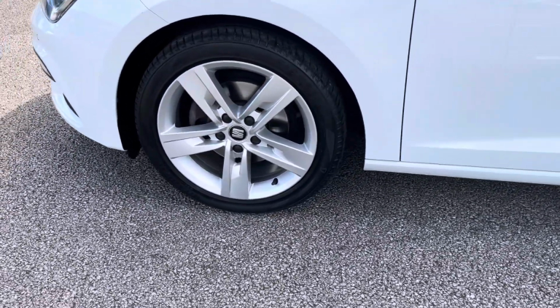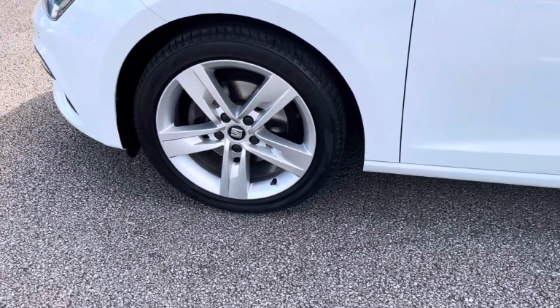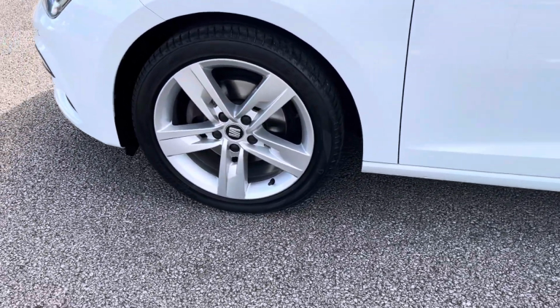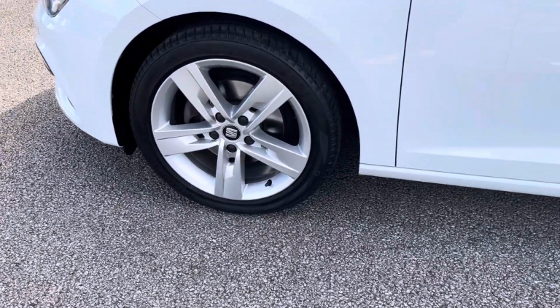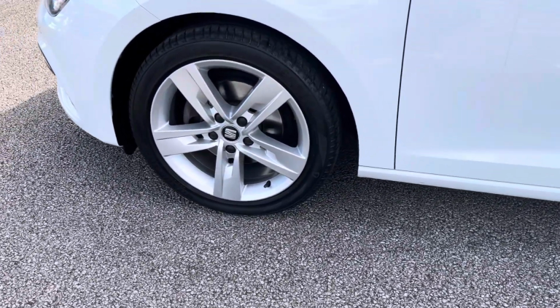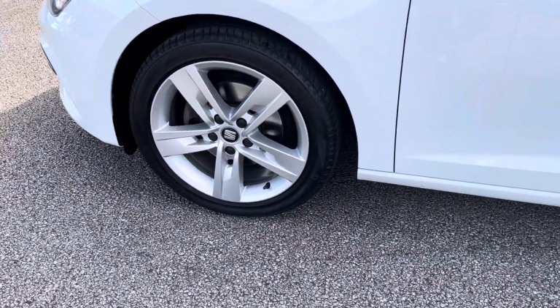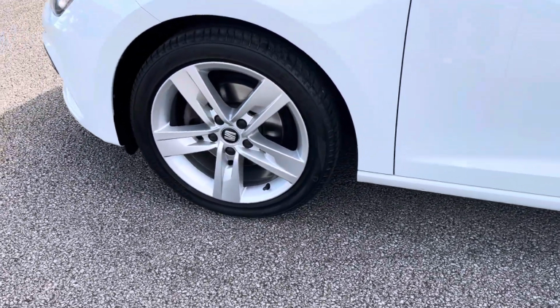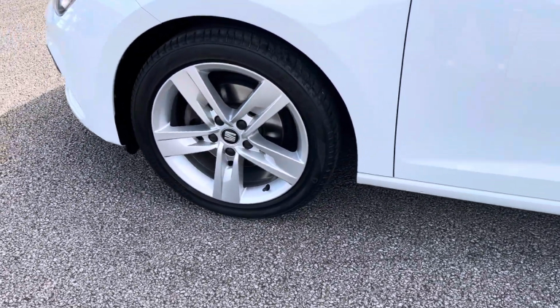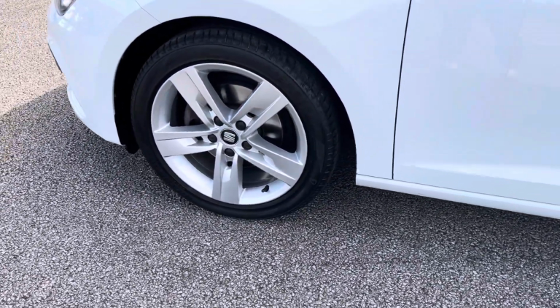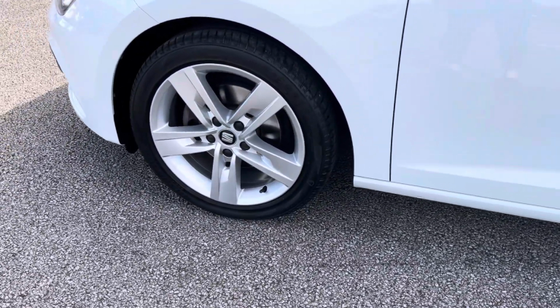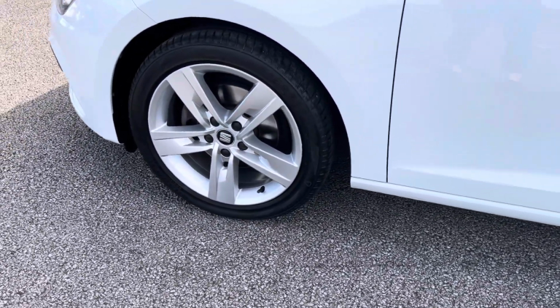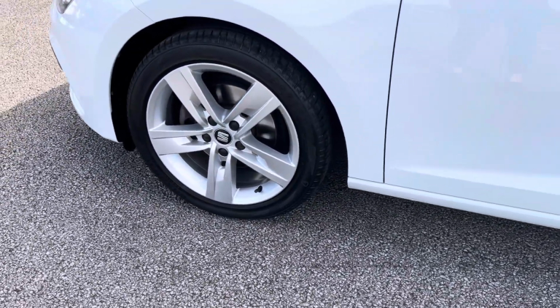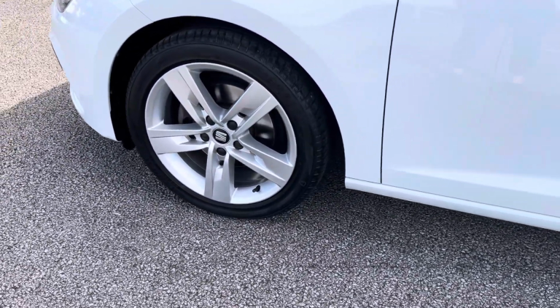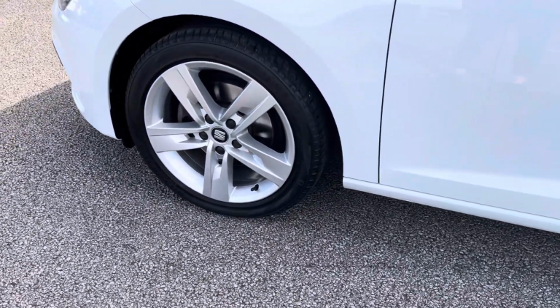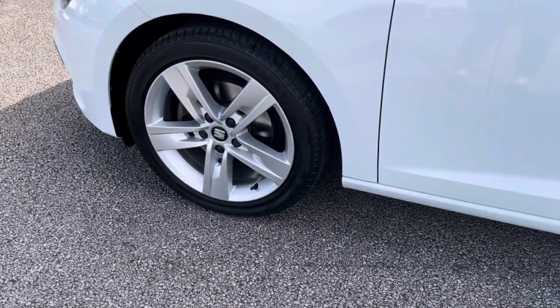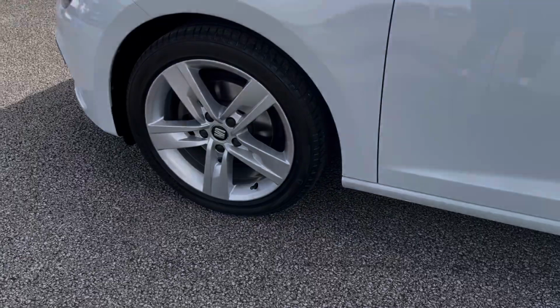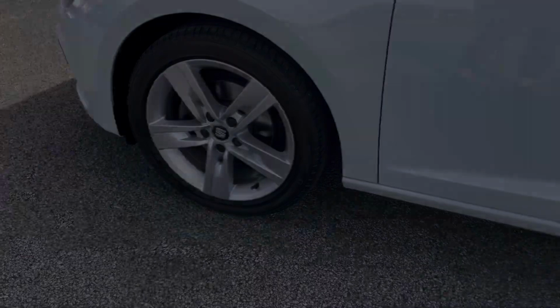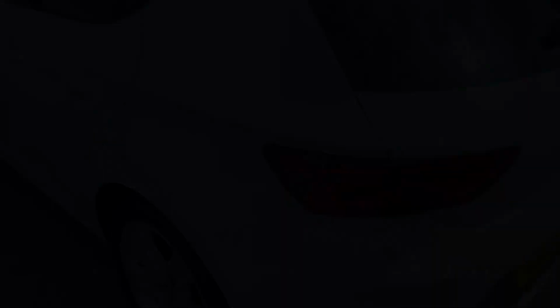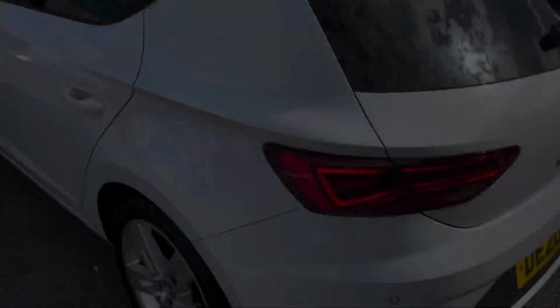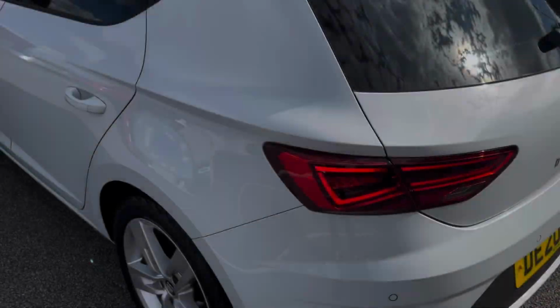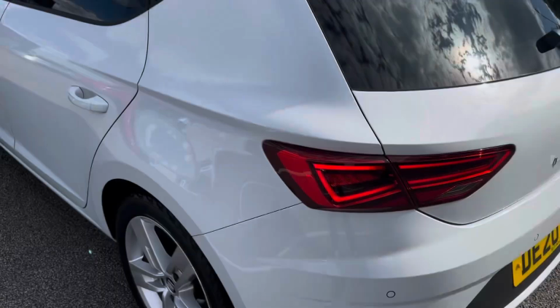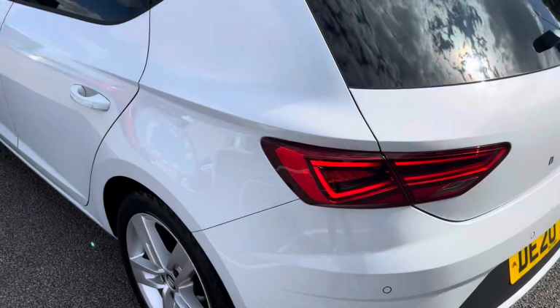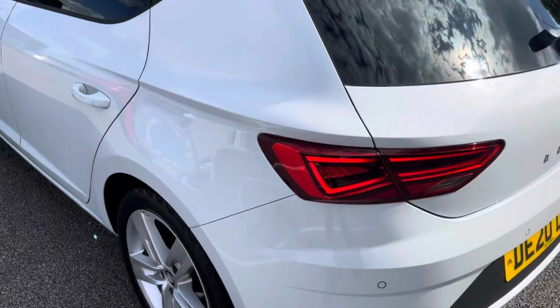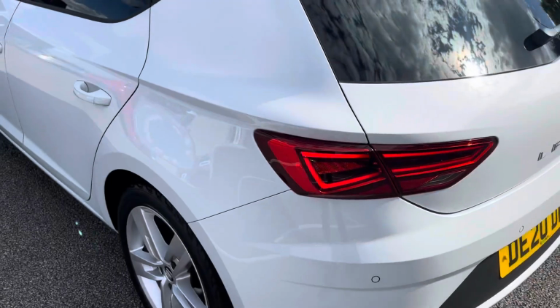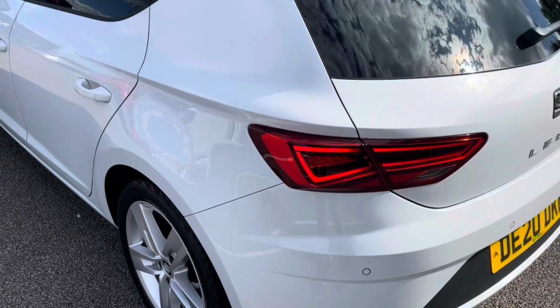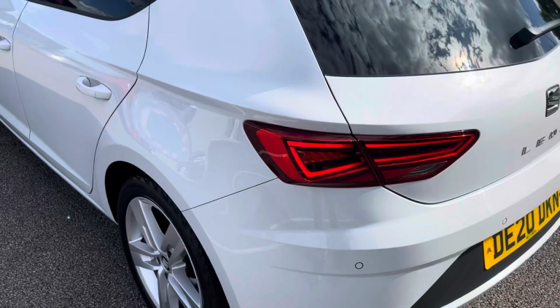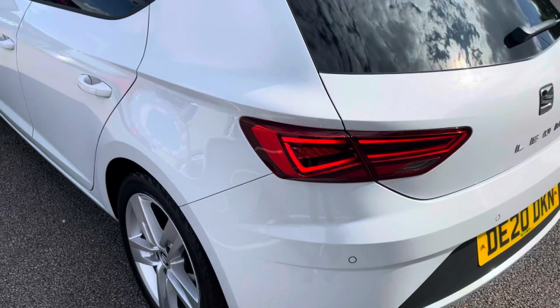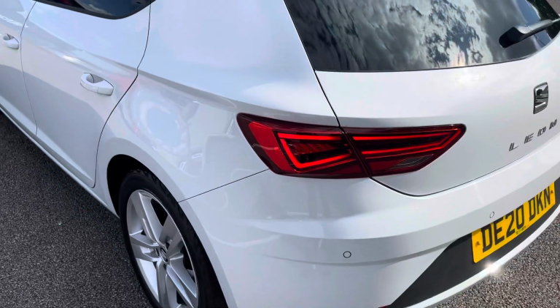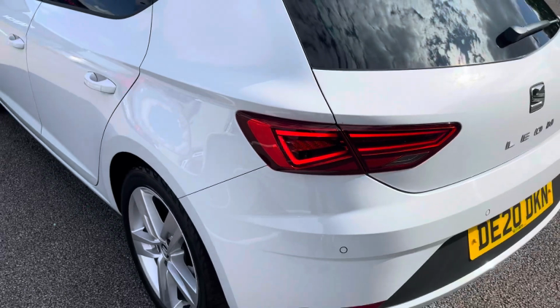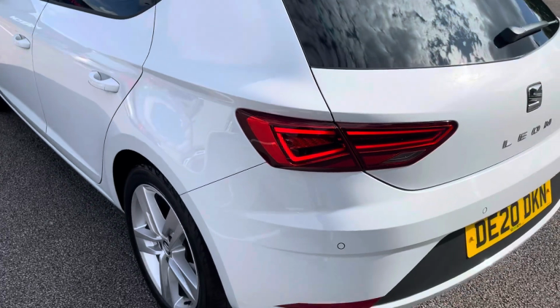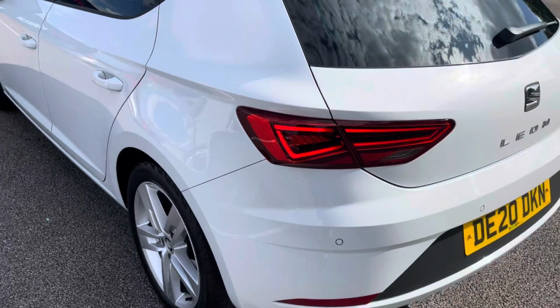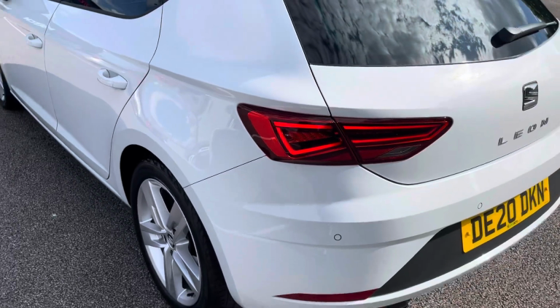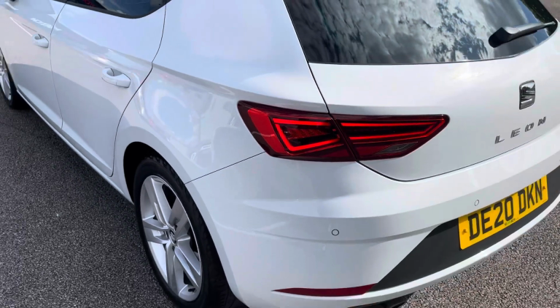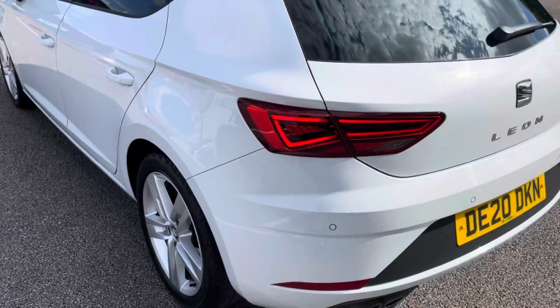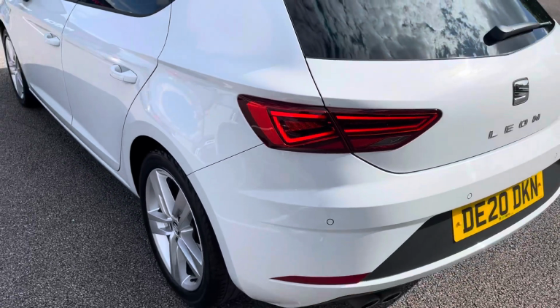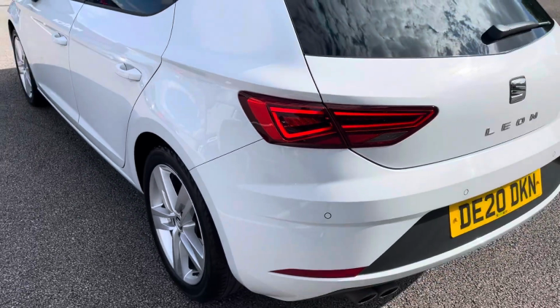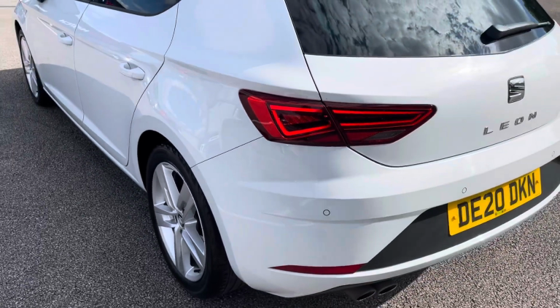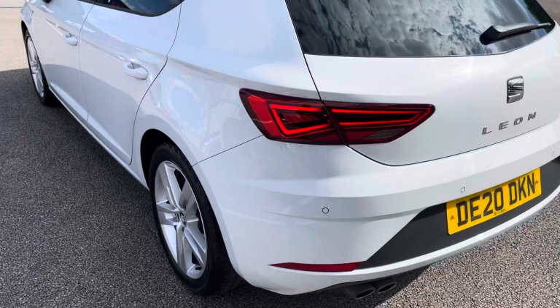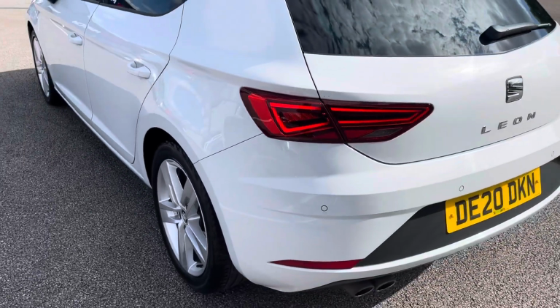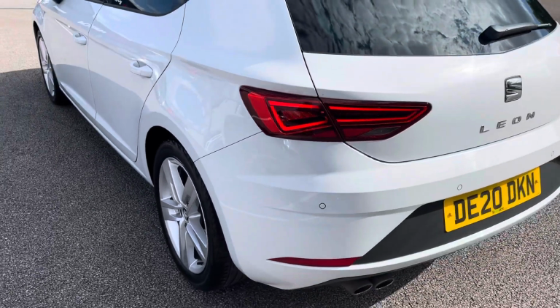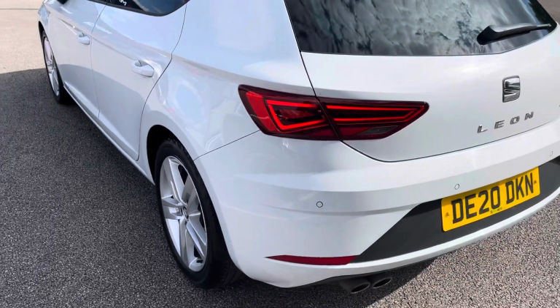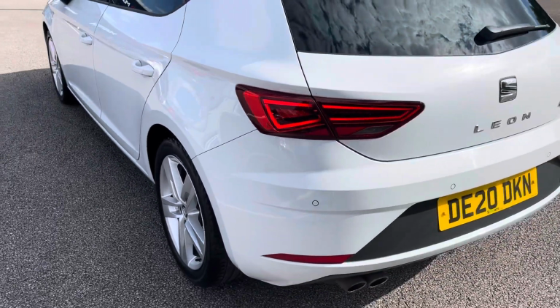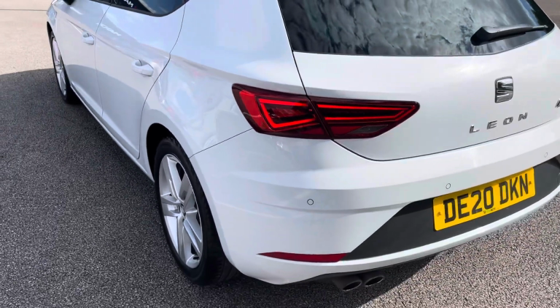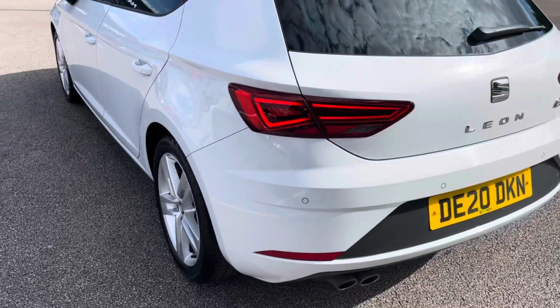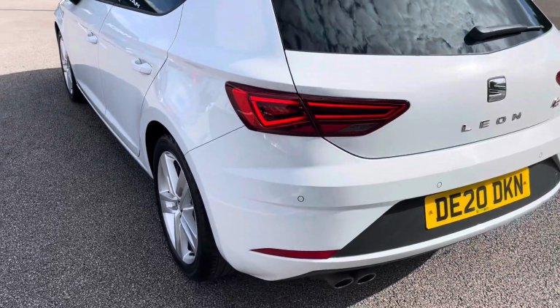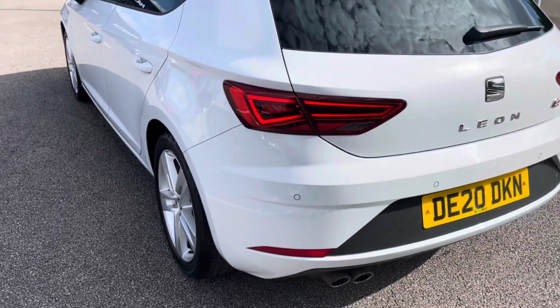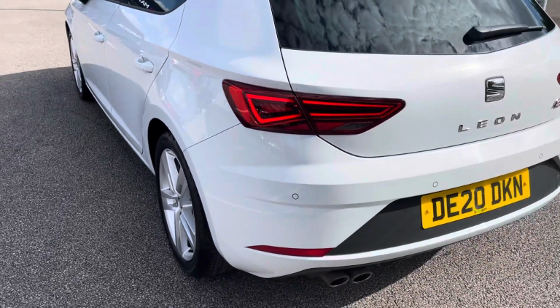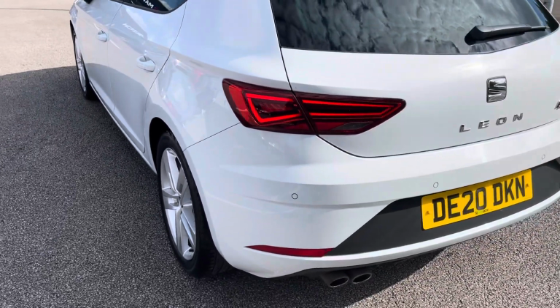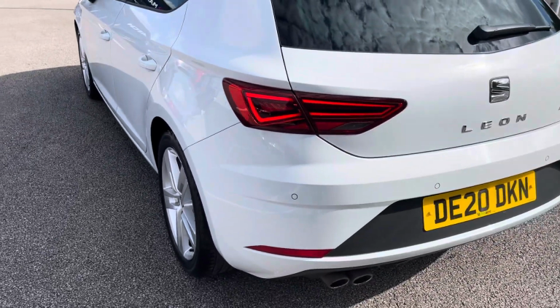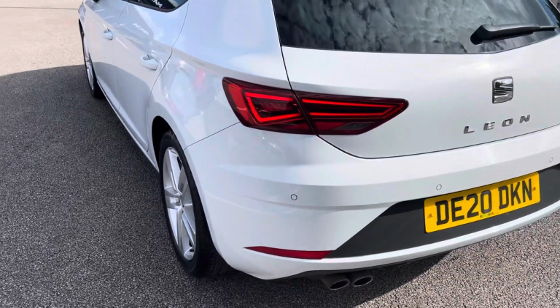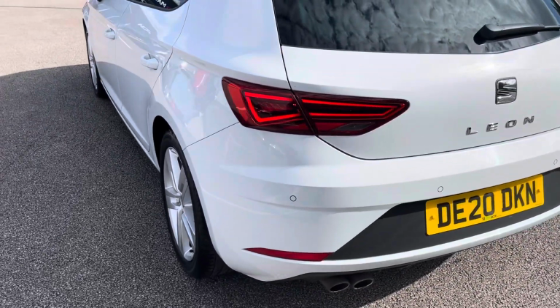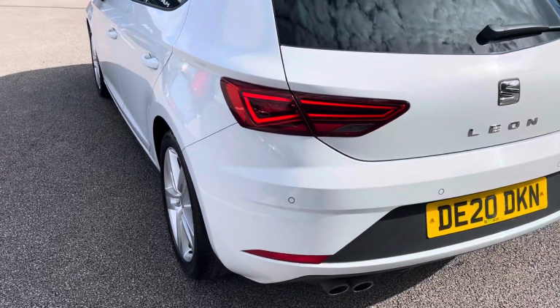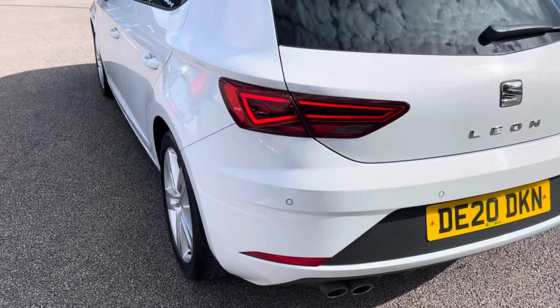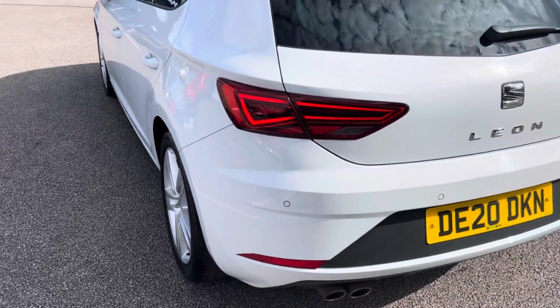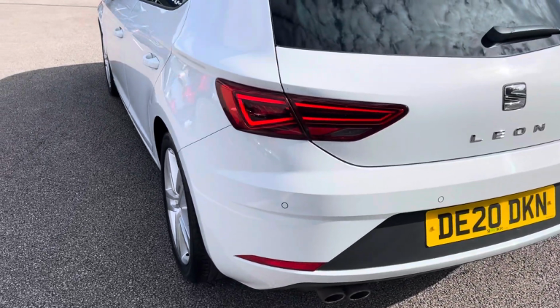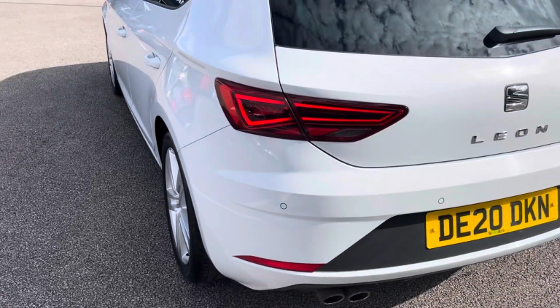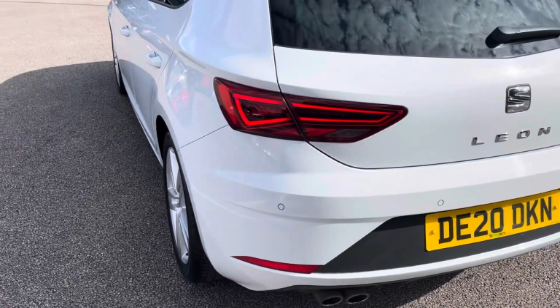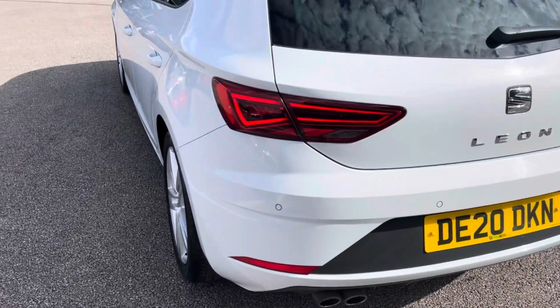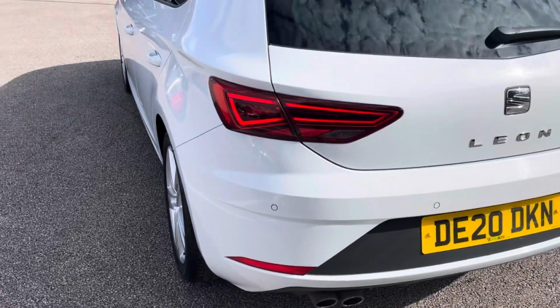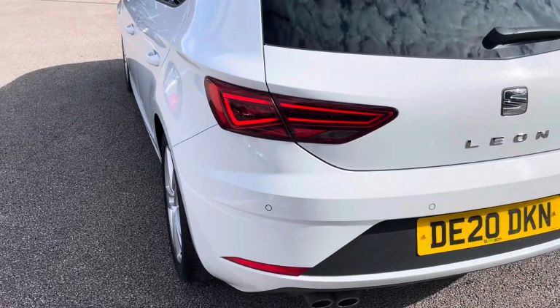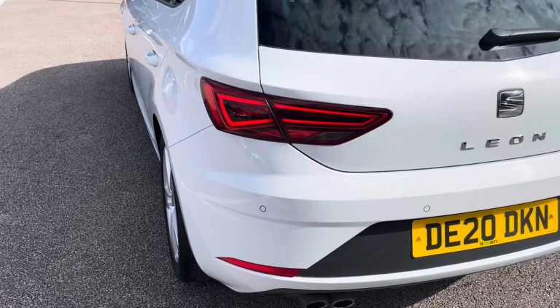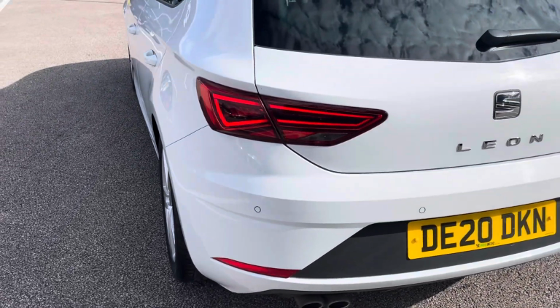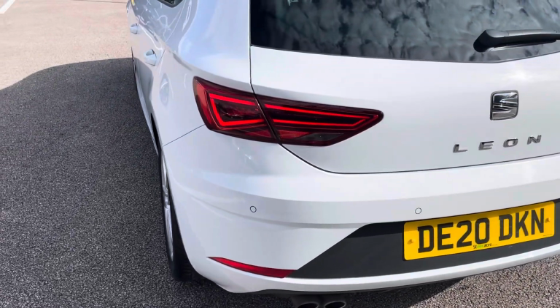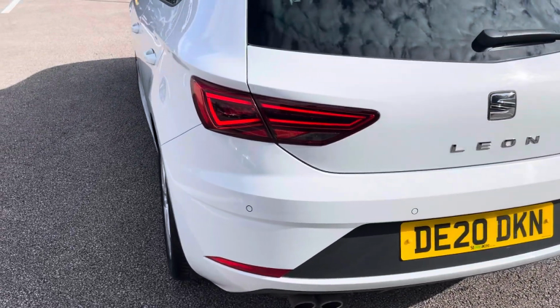This Seat Leon does come with front and rear parking sensors, making it easier to squeeze into any tighter parking spaces.